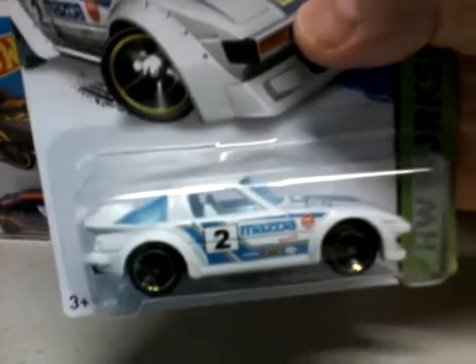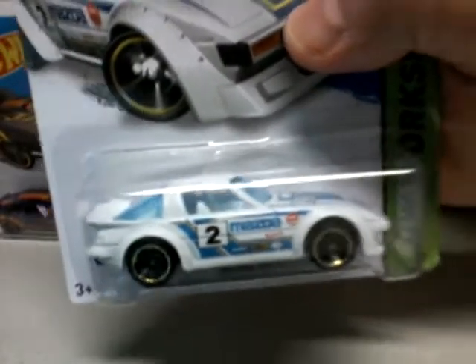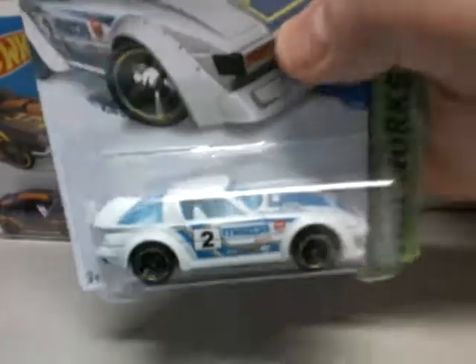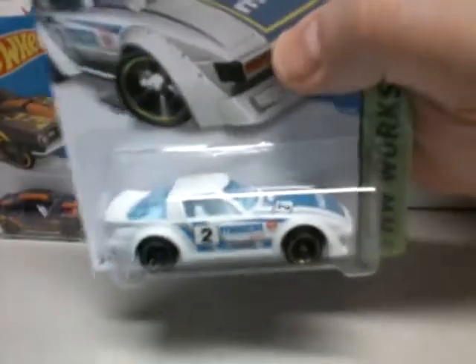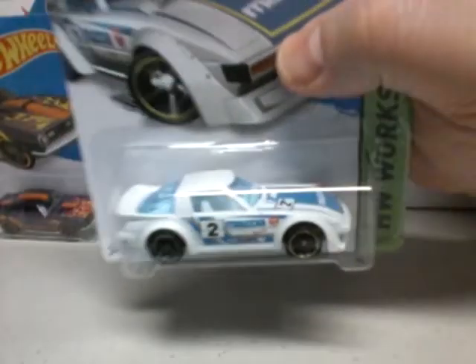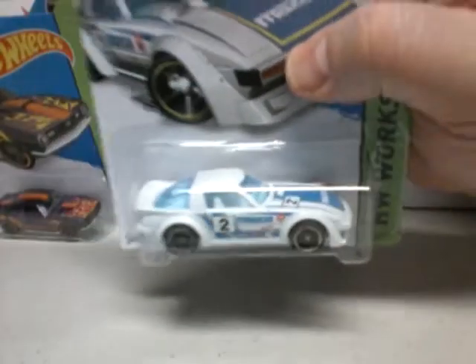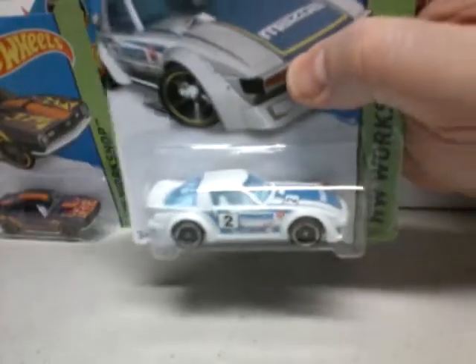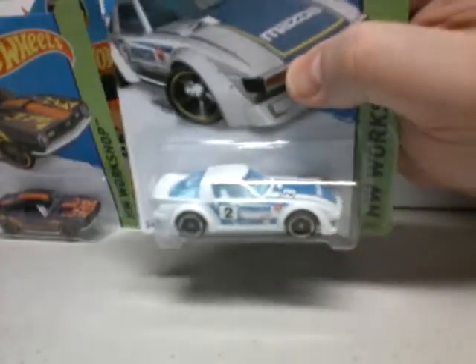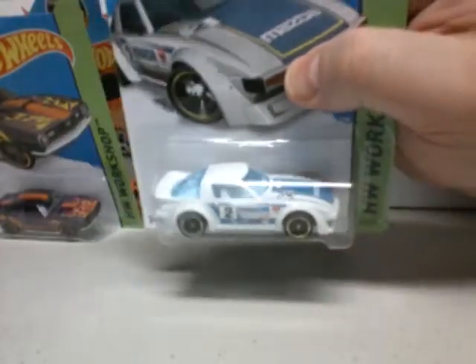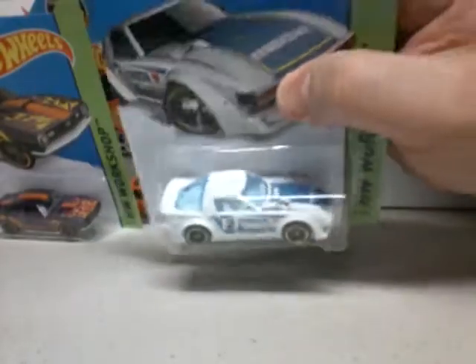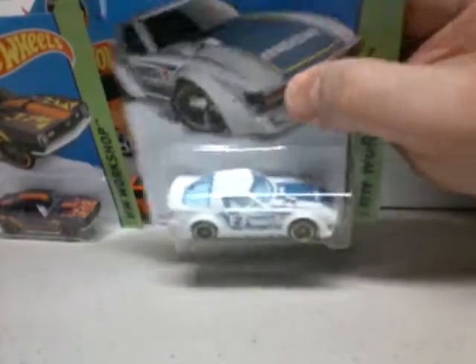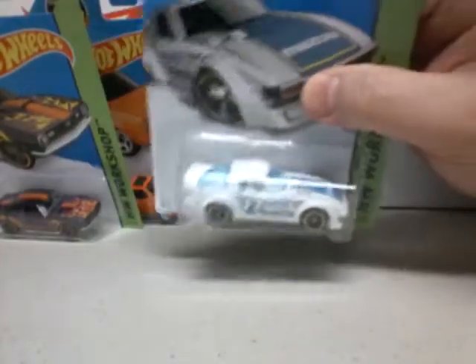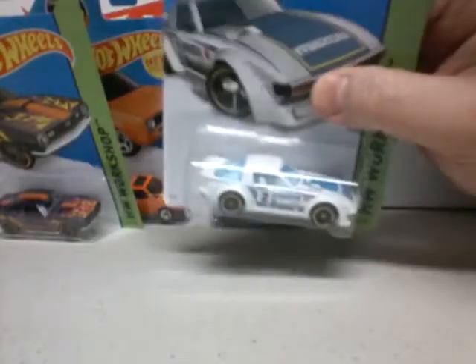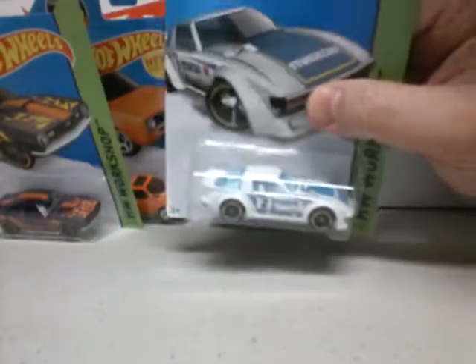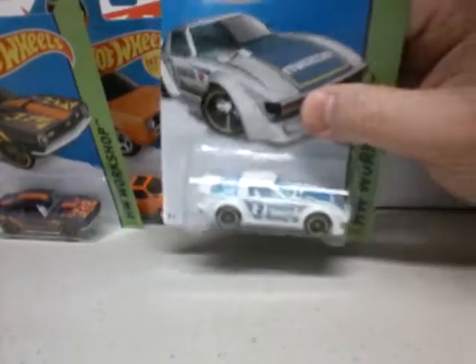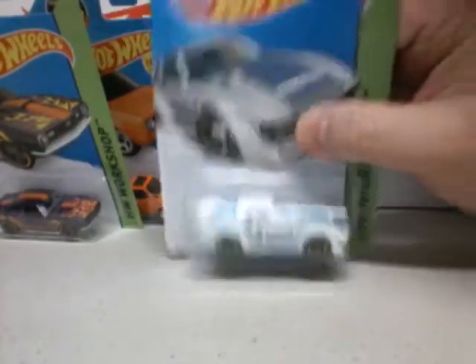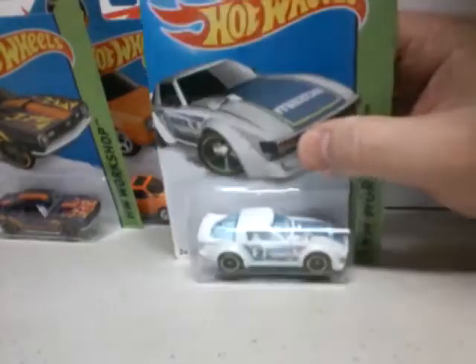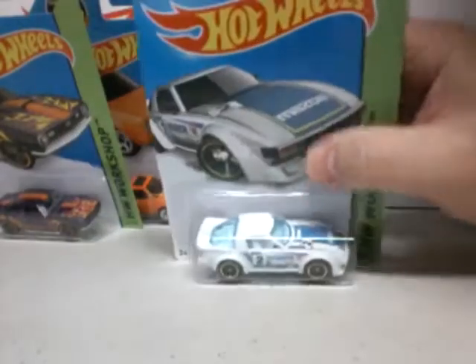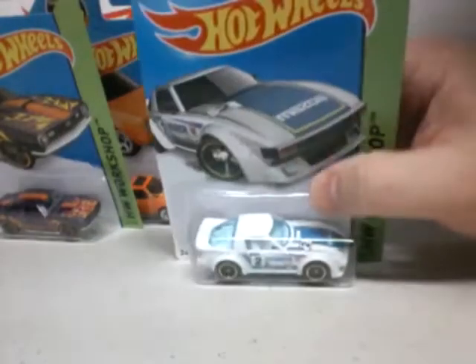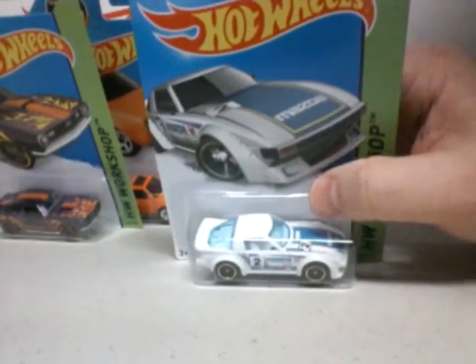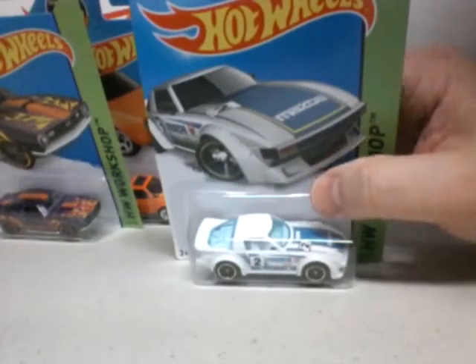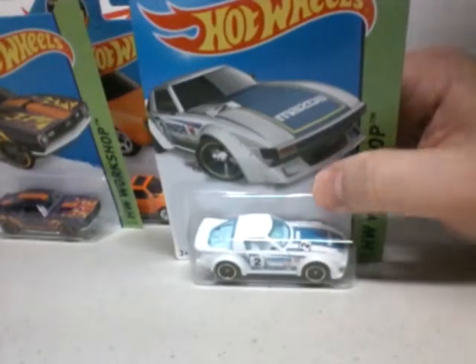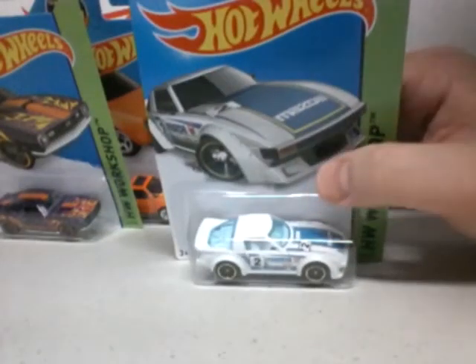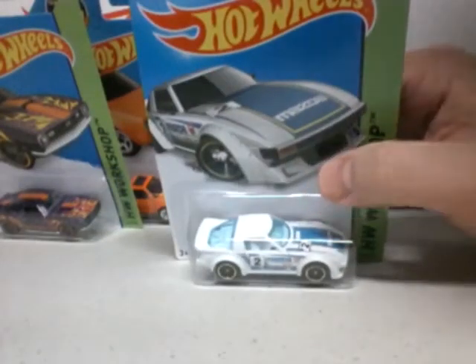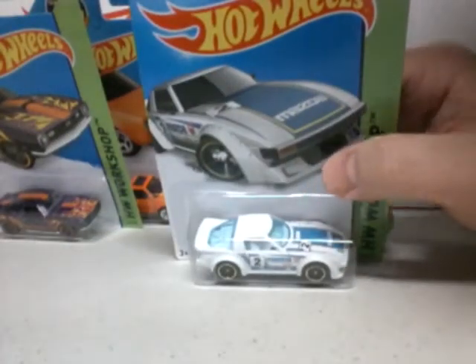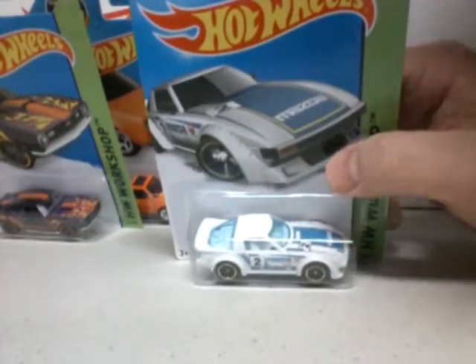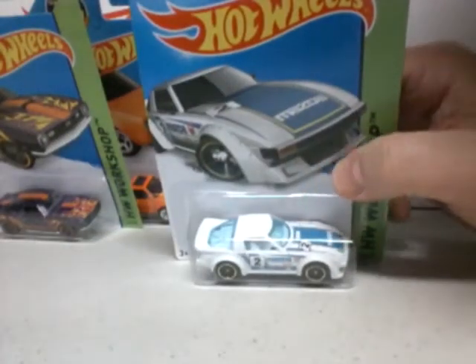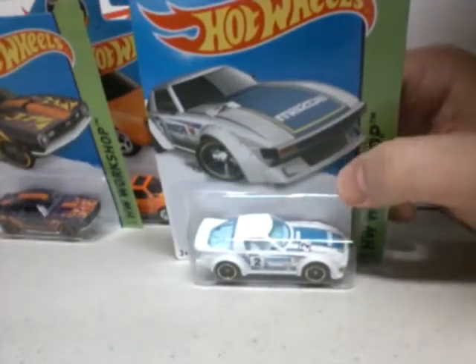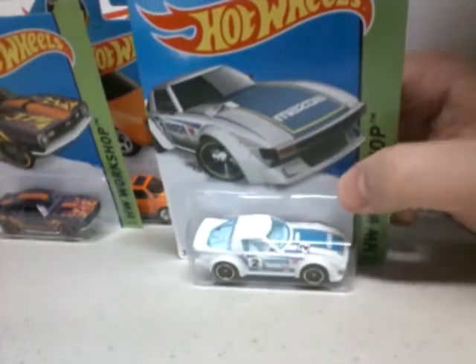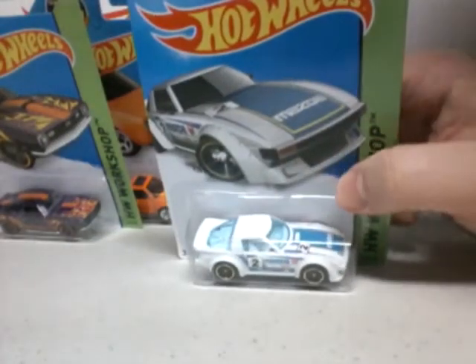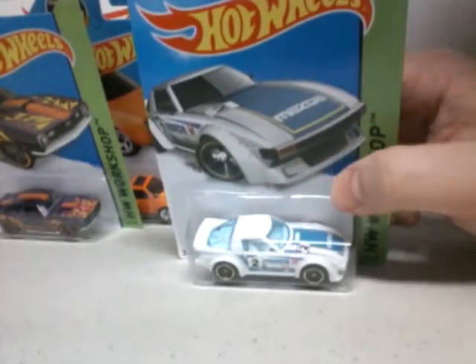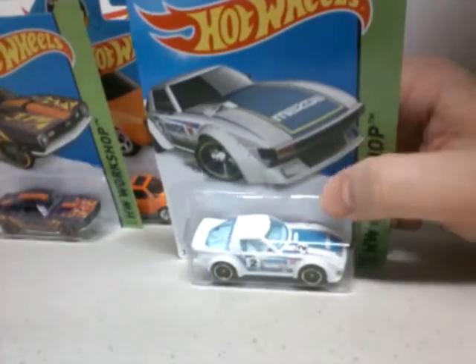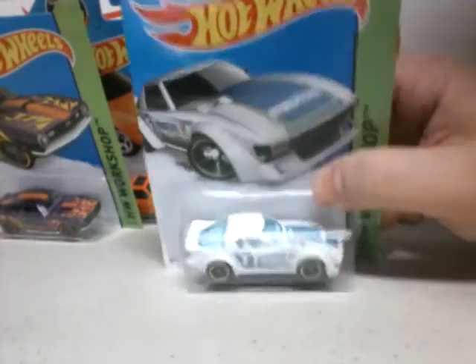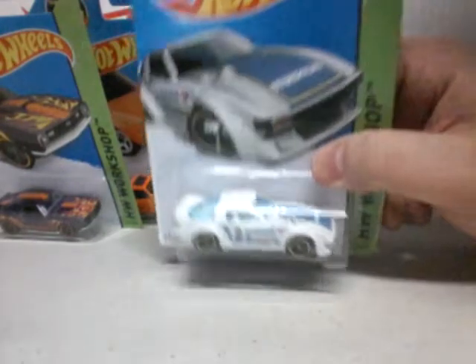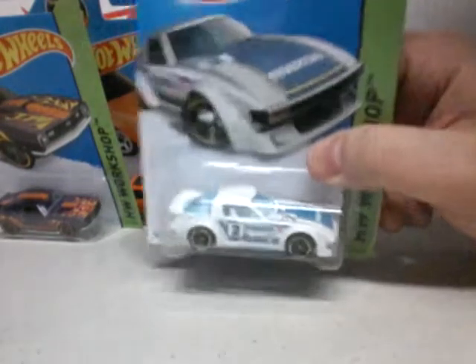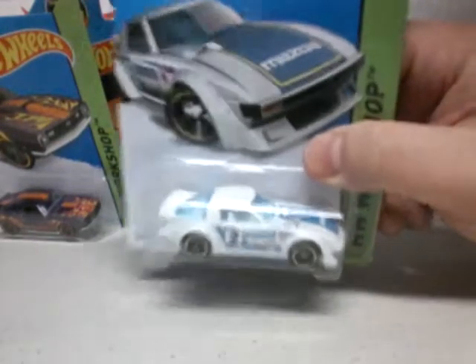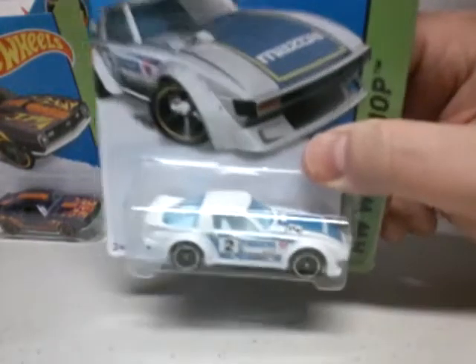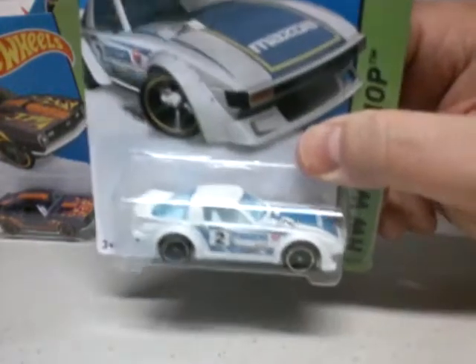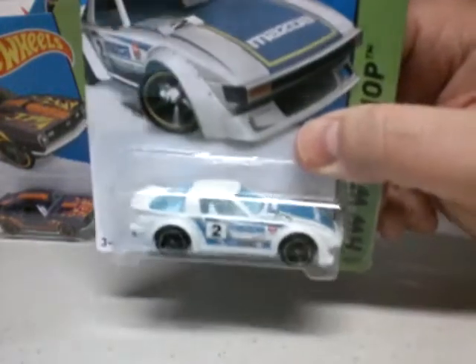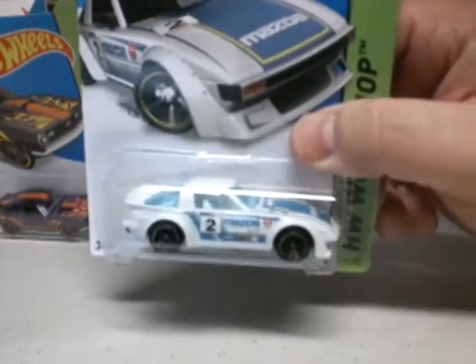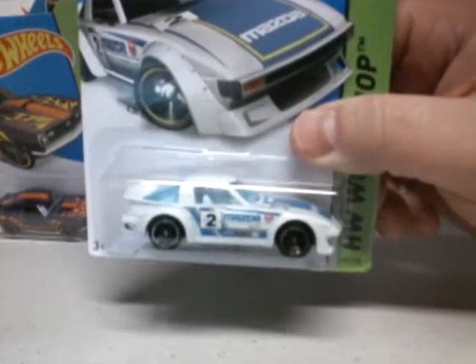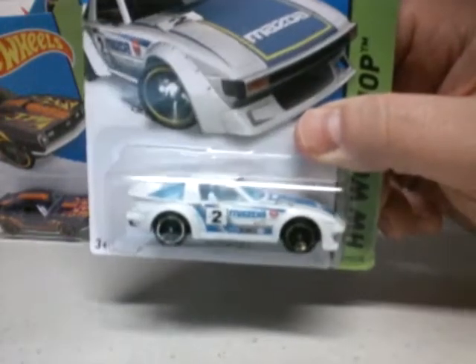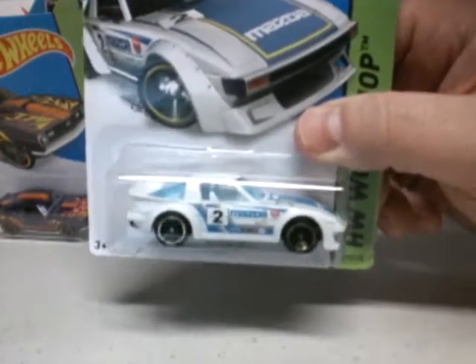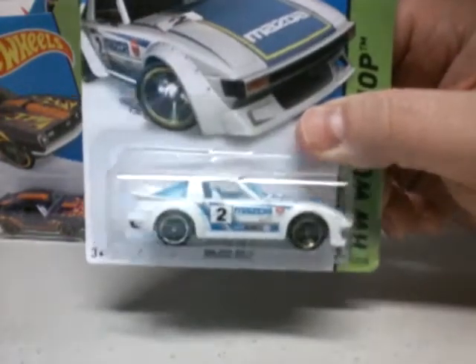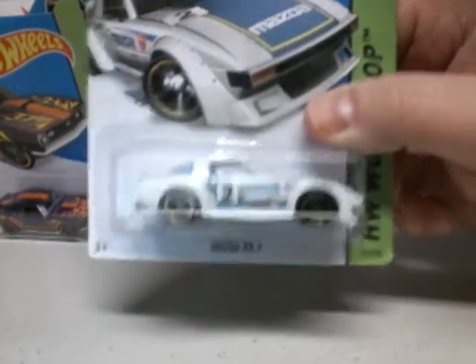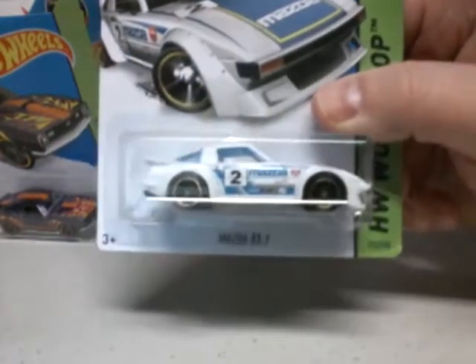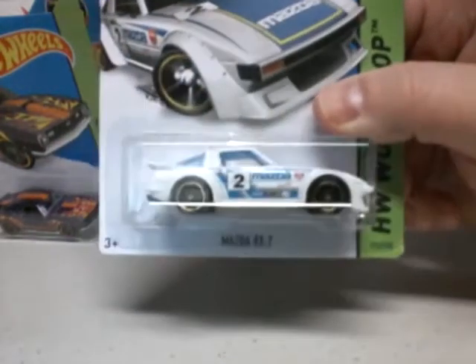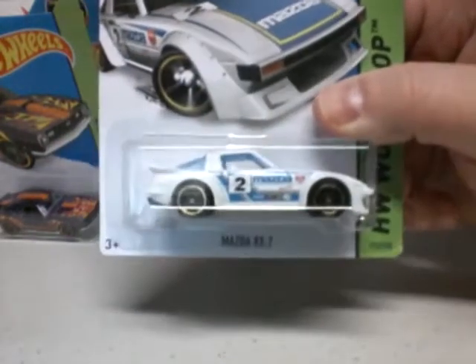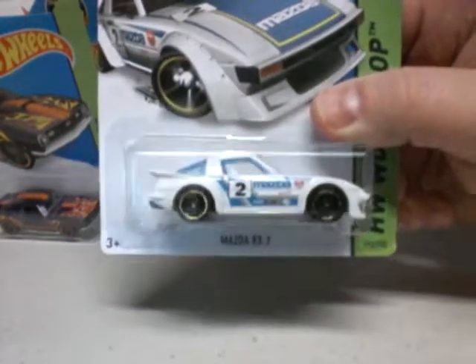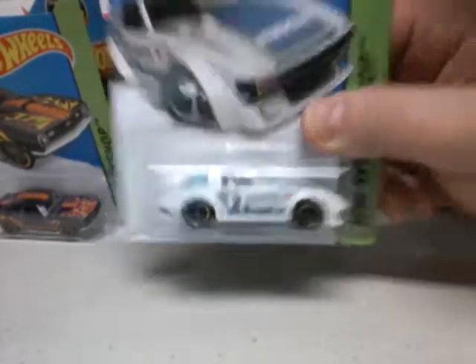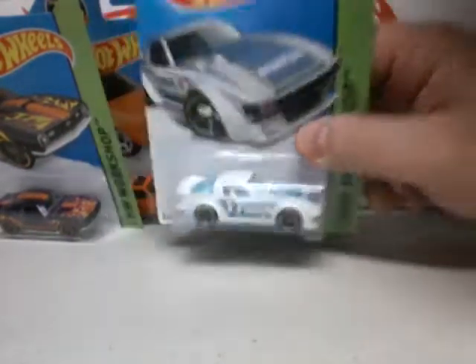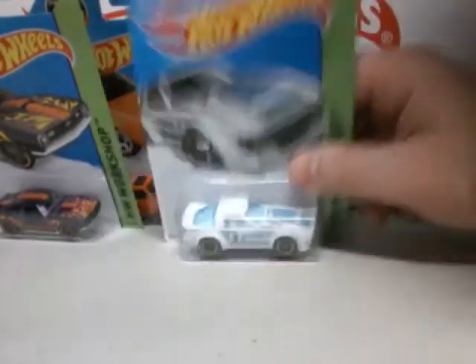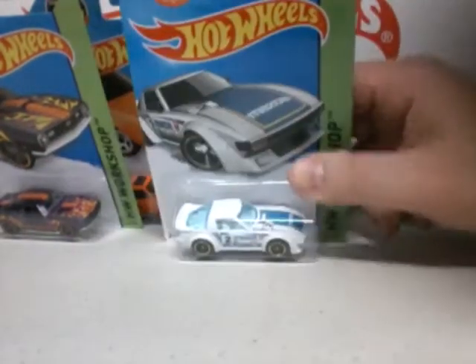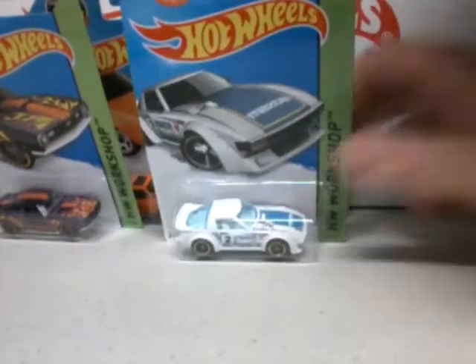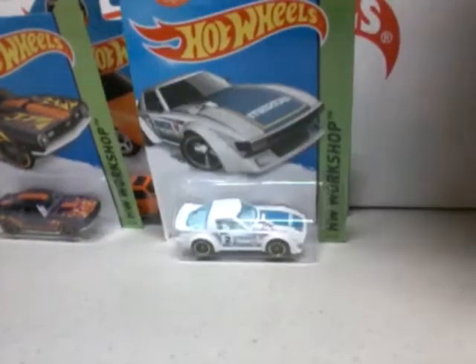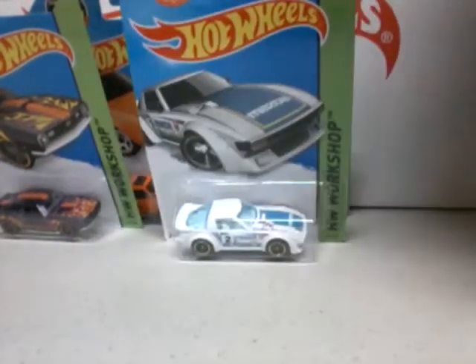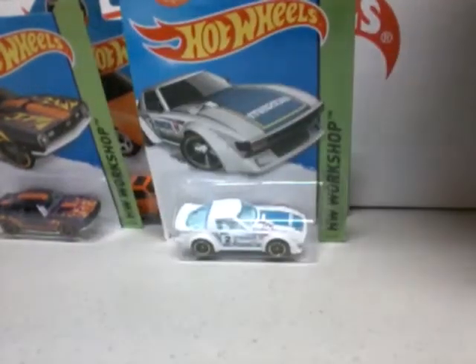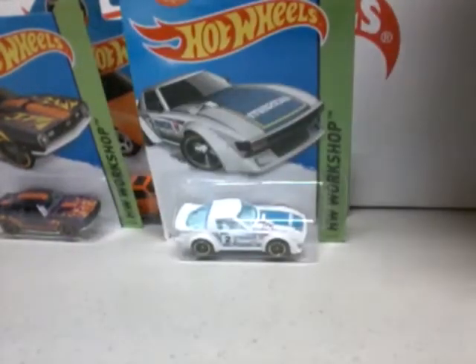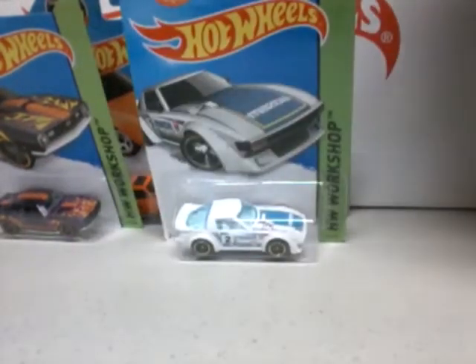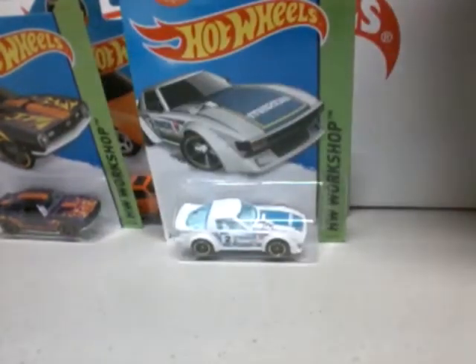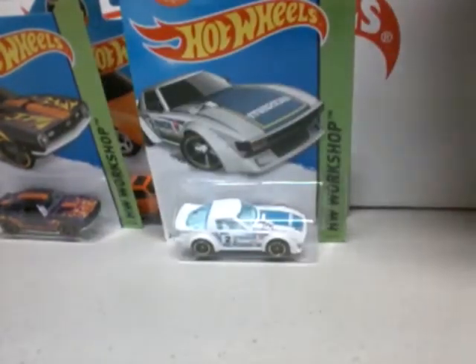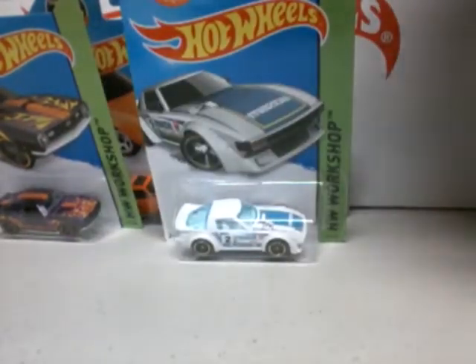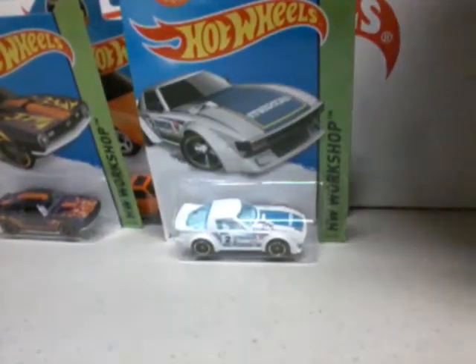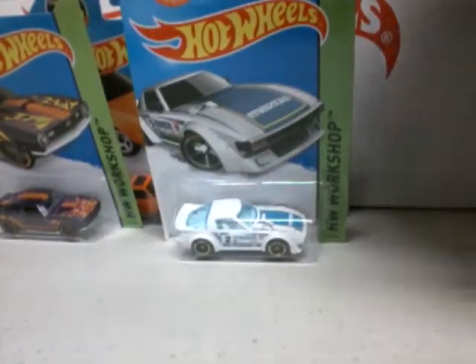So that's it for the F-Case cars. King Hot Wheels, see you in the next one.